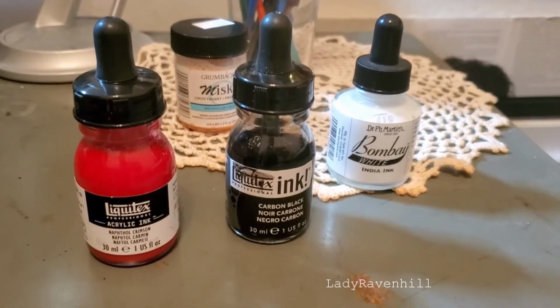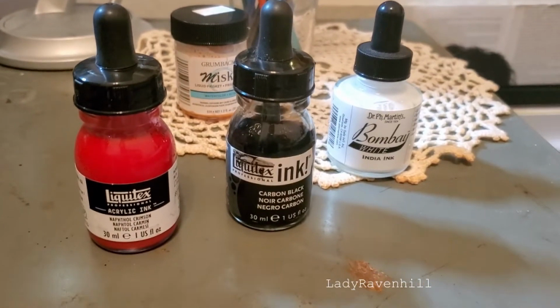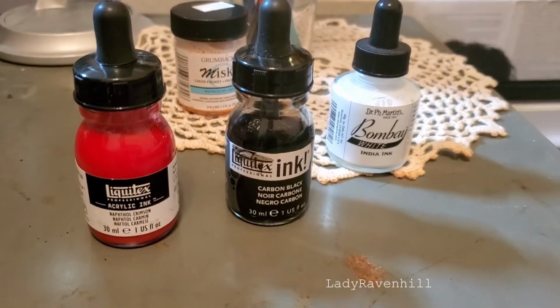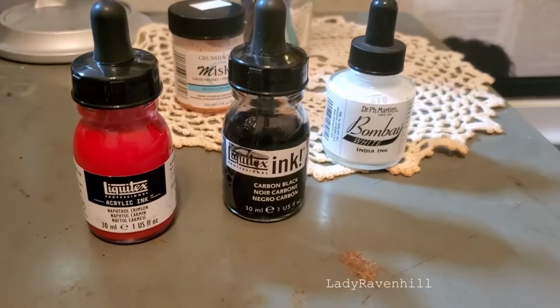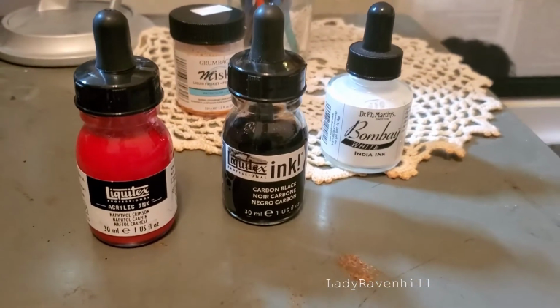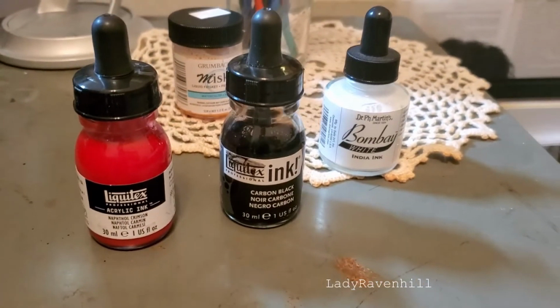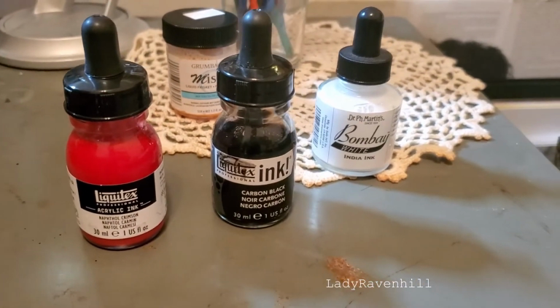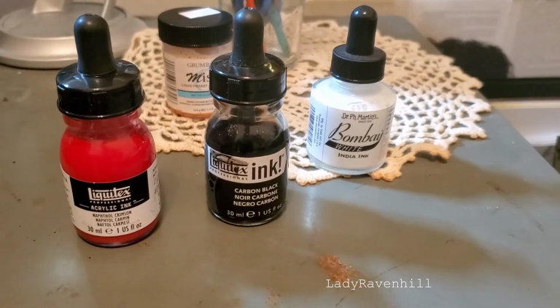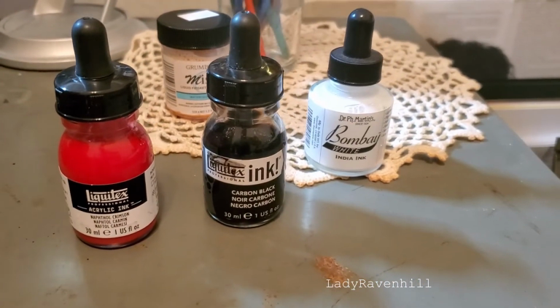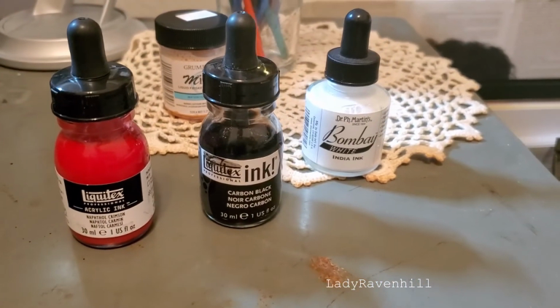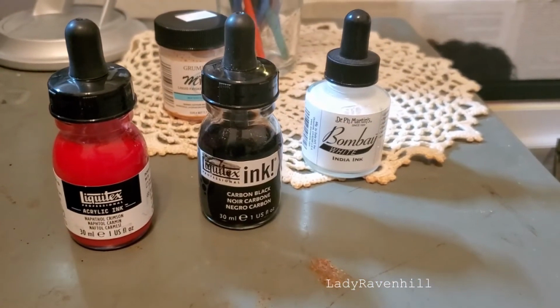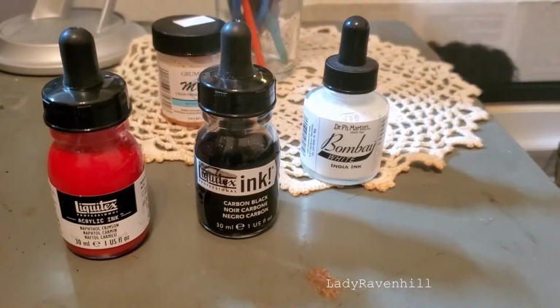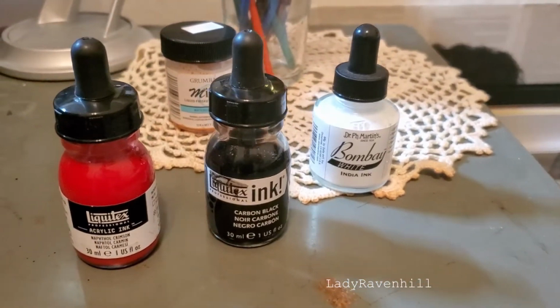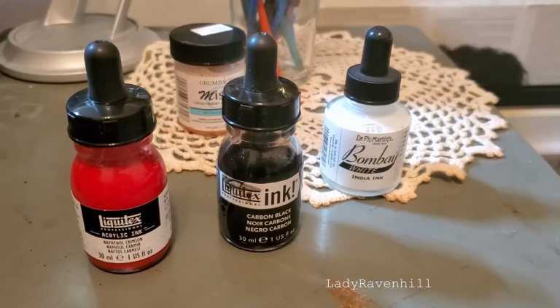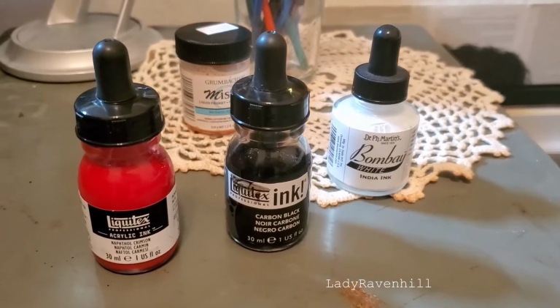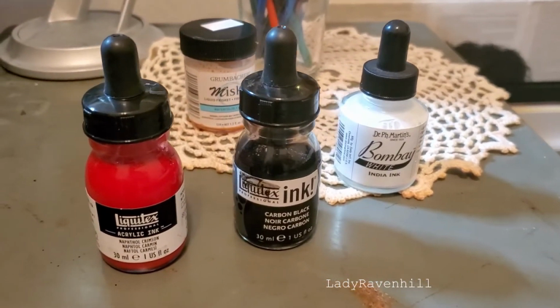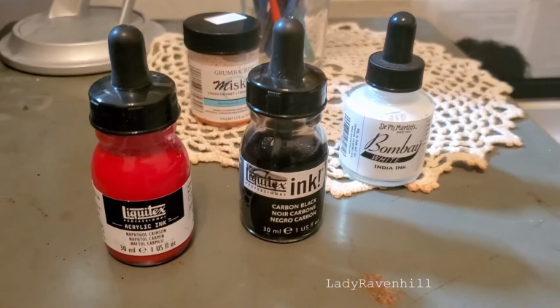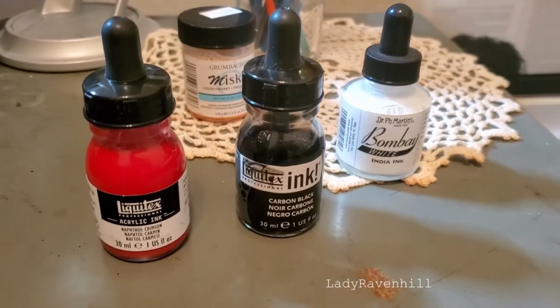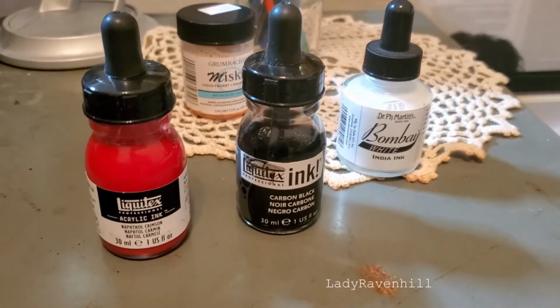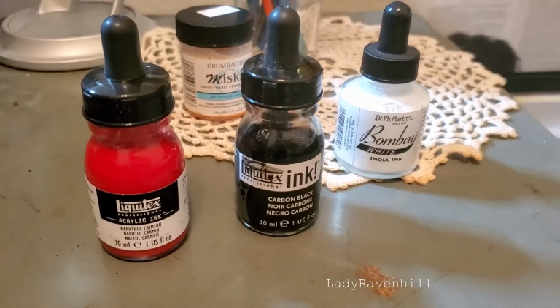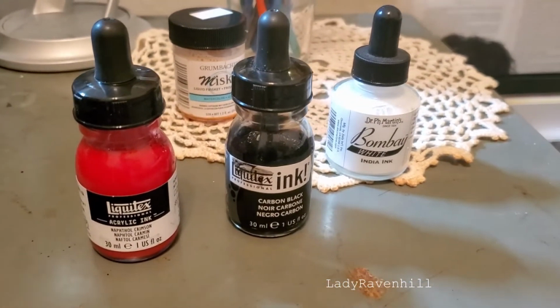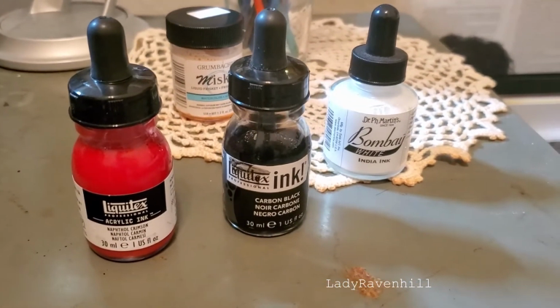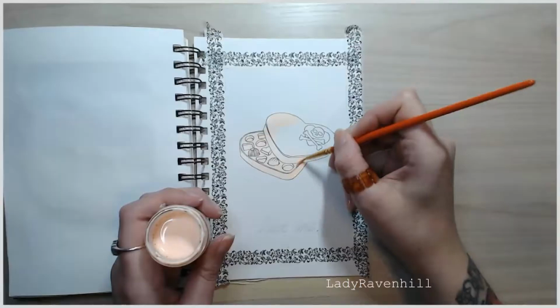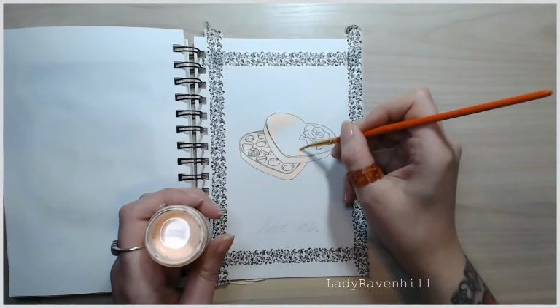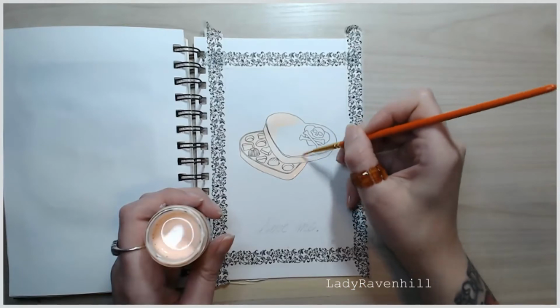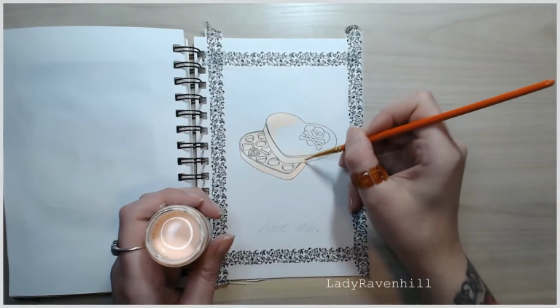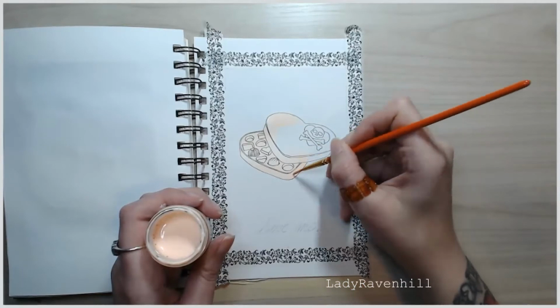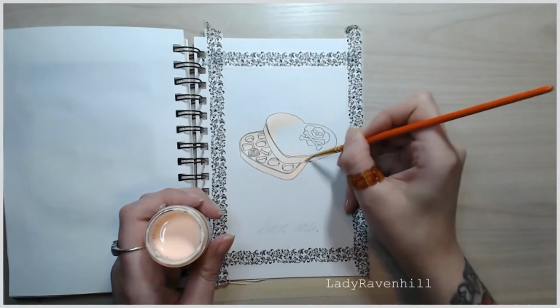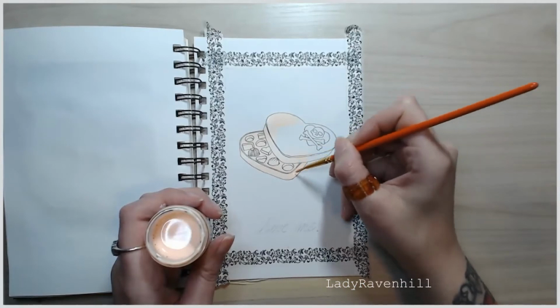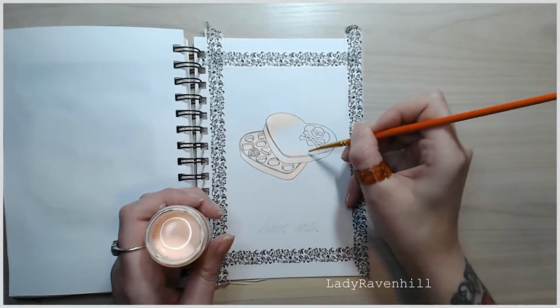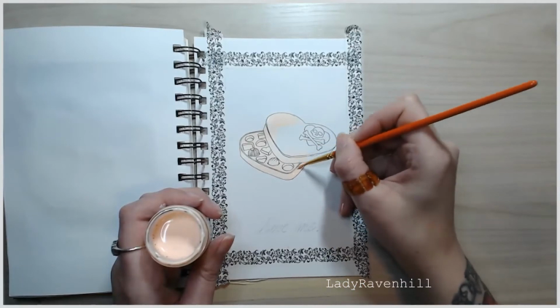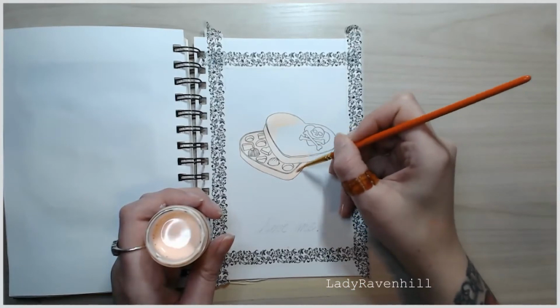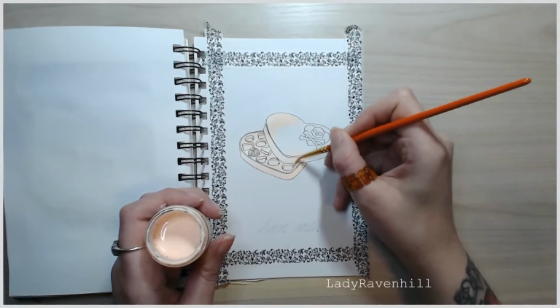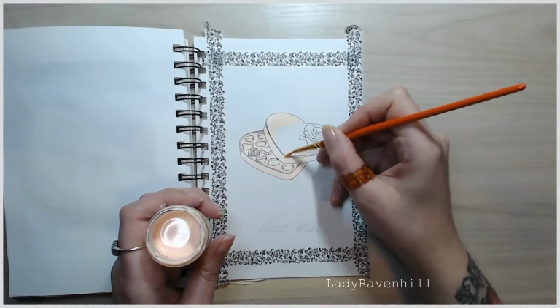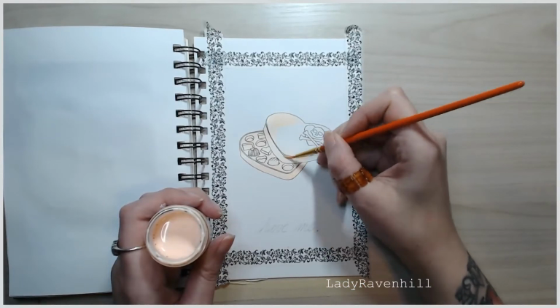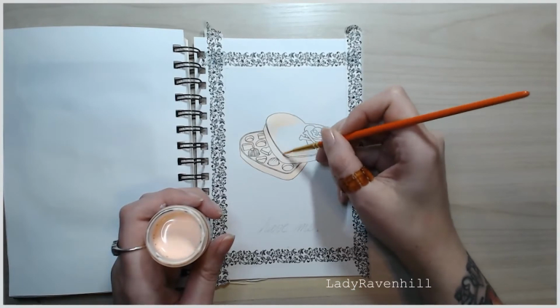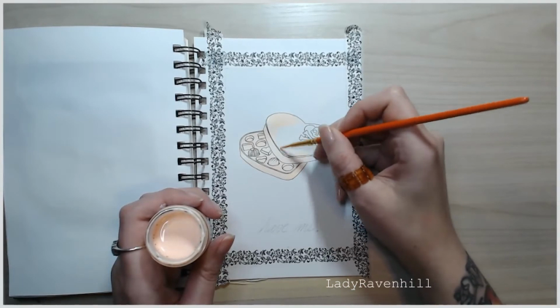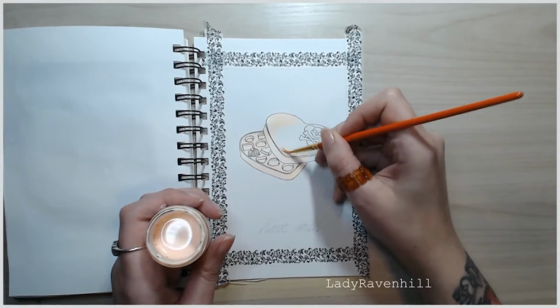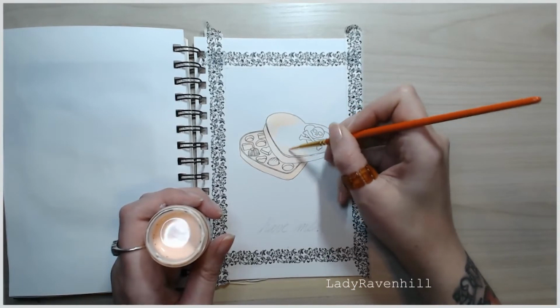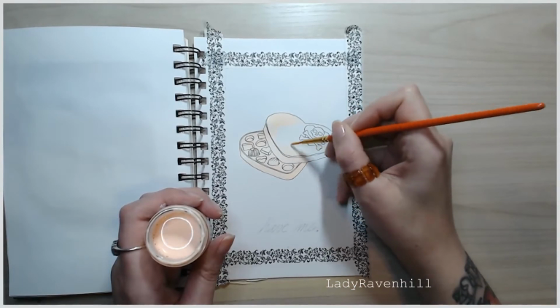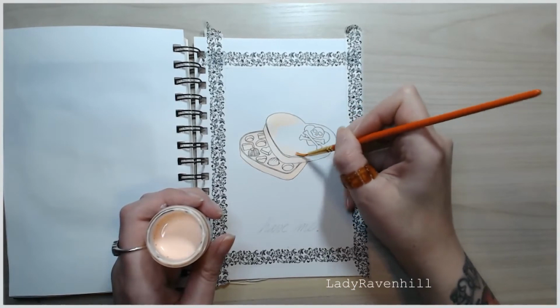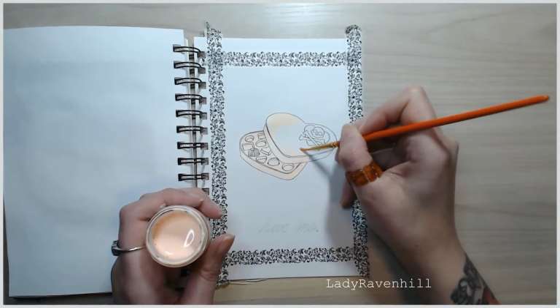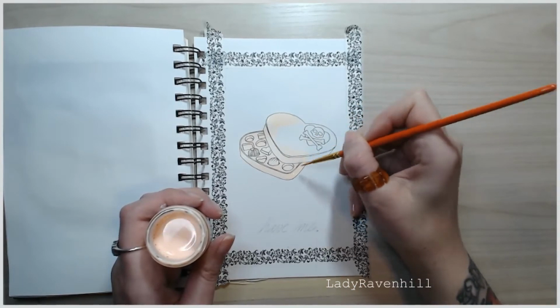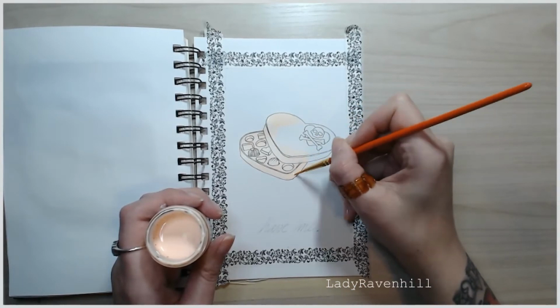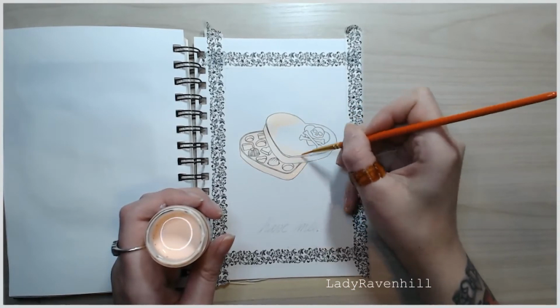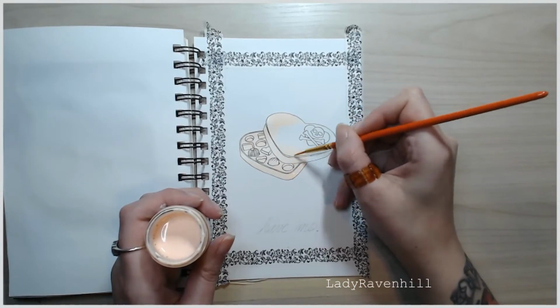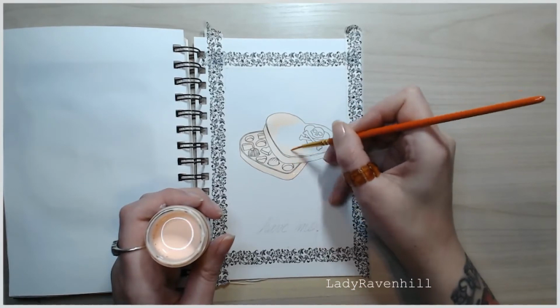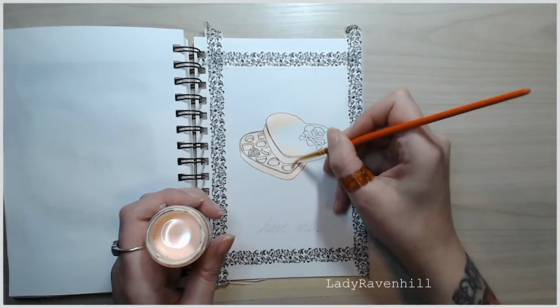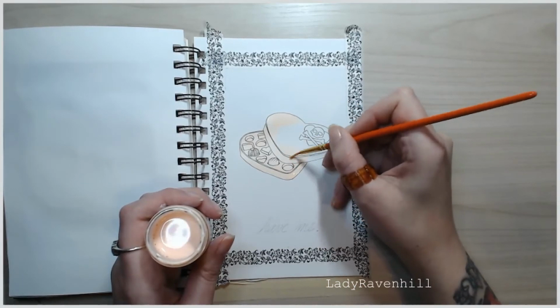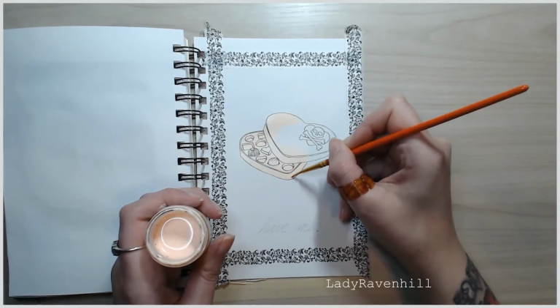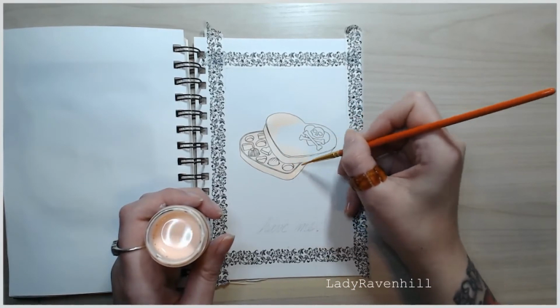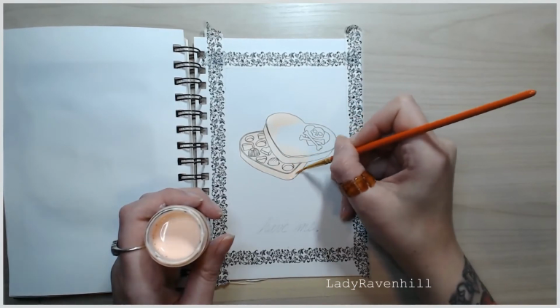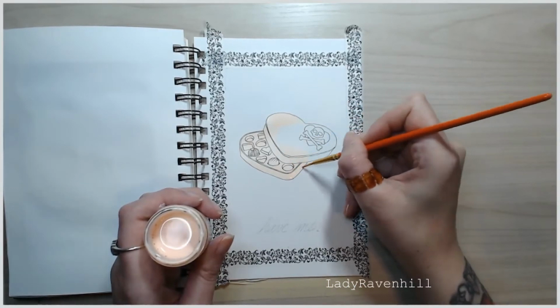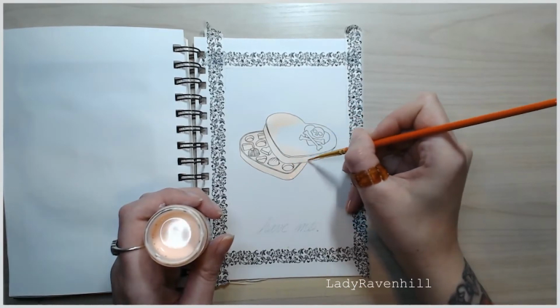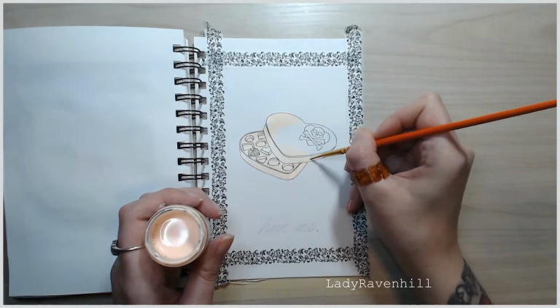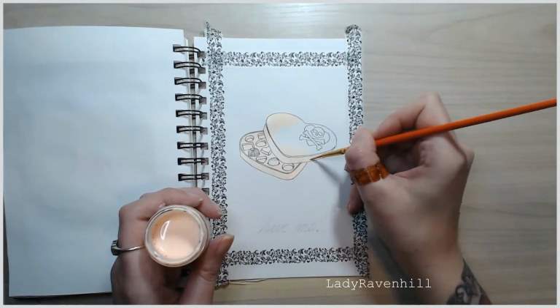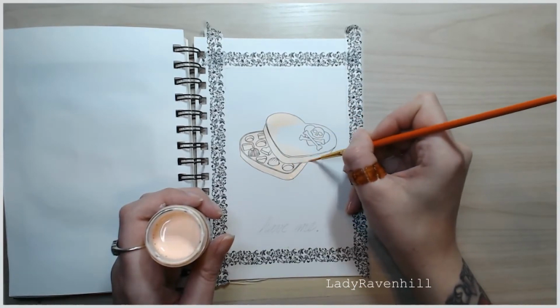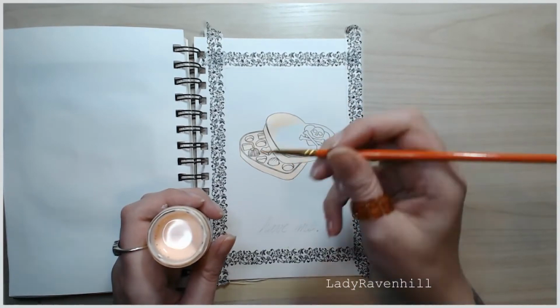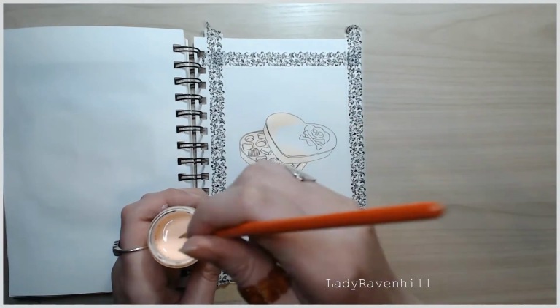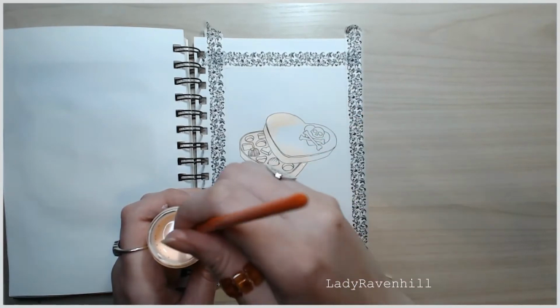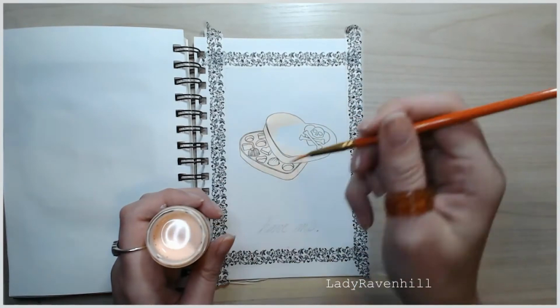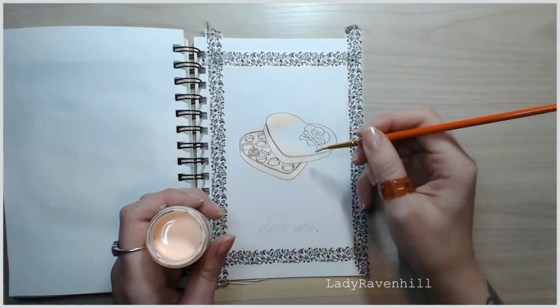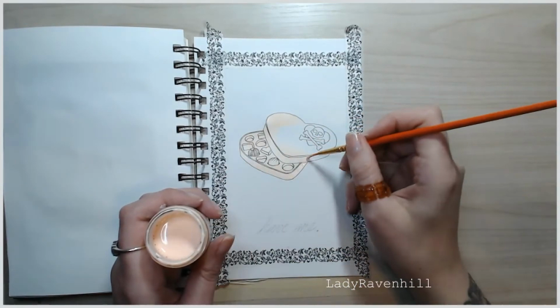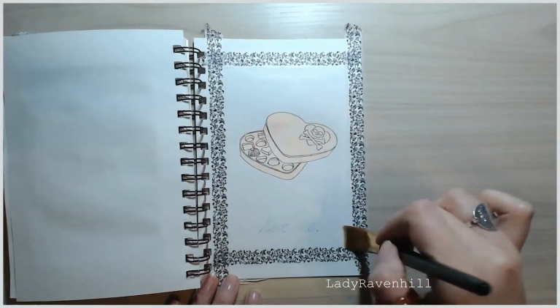For the next one, I just used red, black, white, and of course the Fiskars fluid.